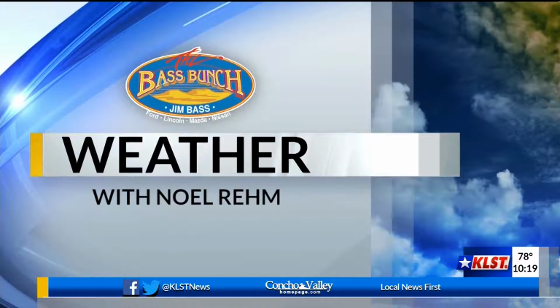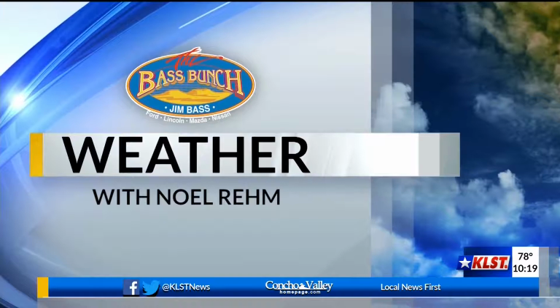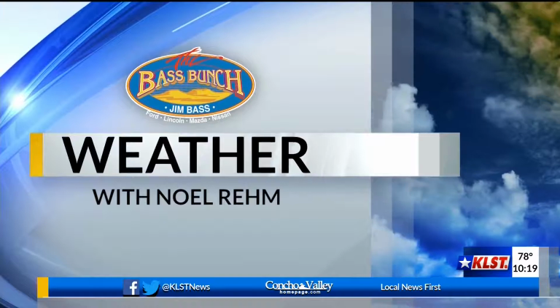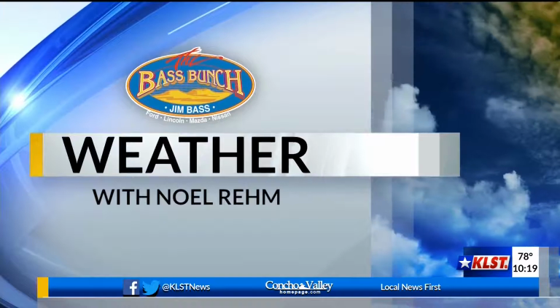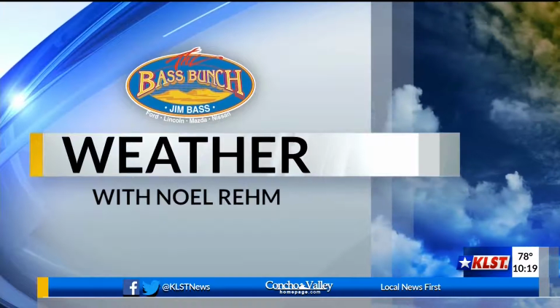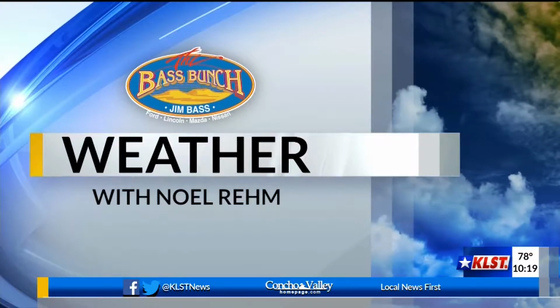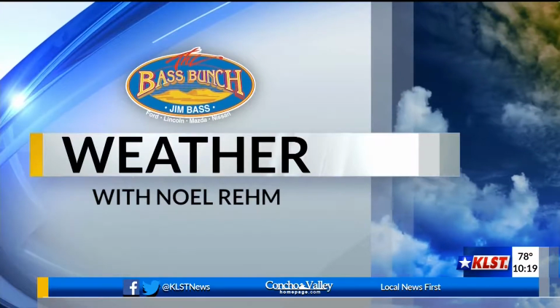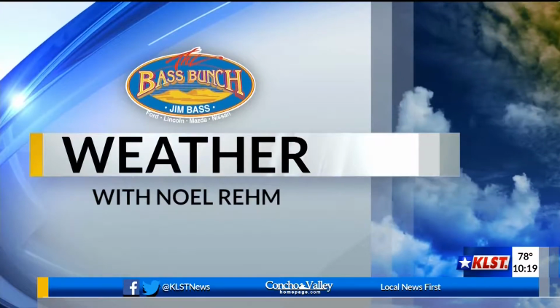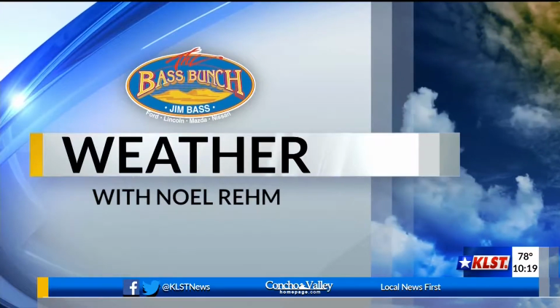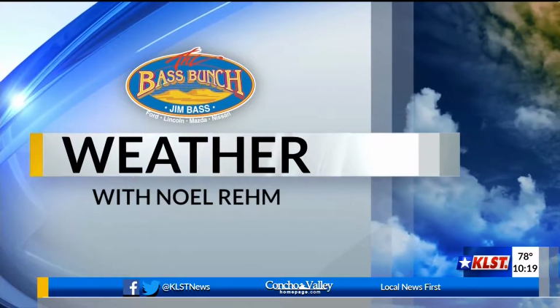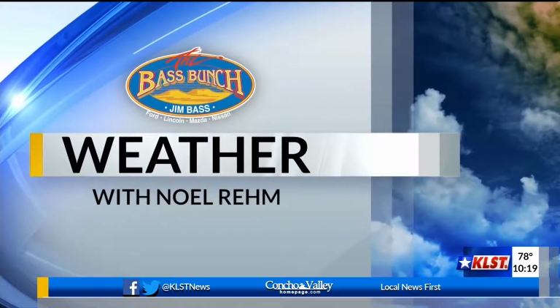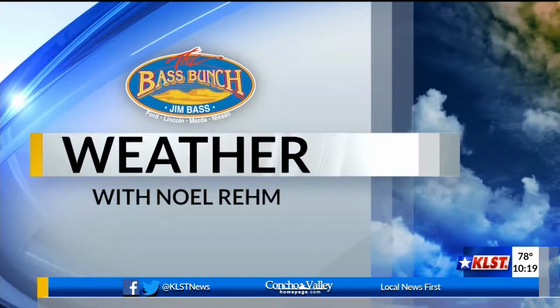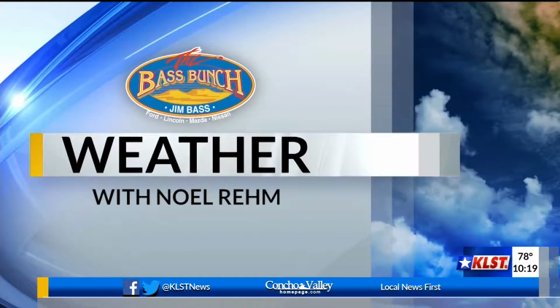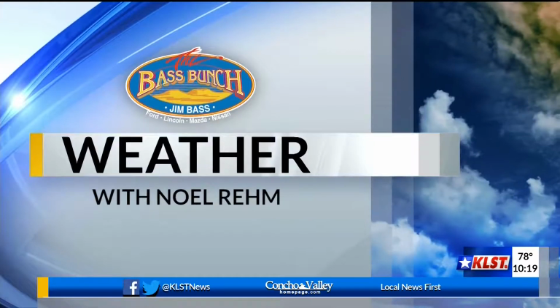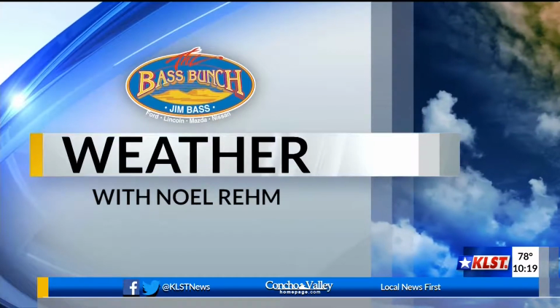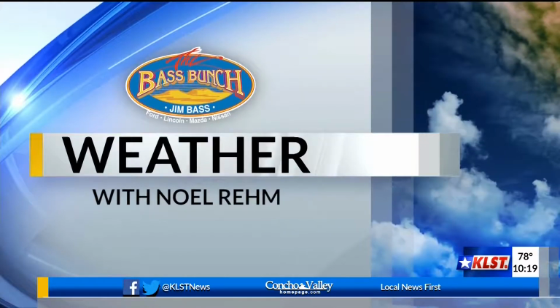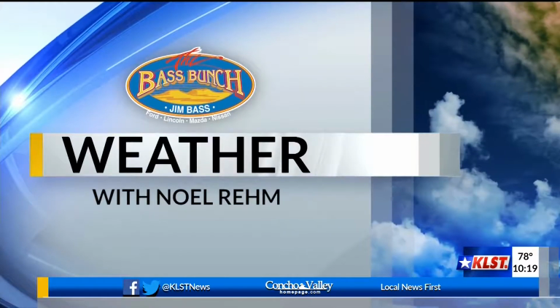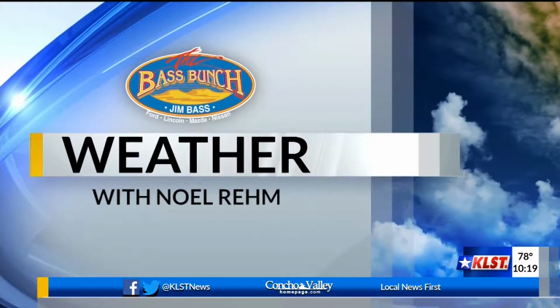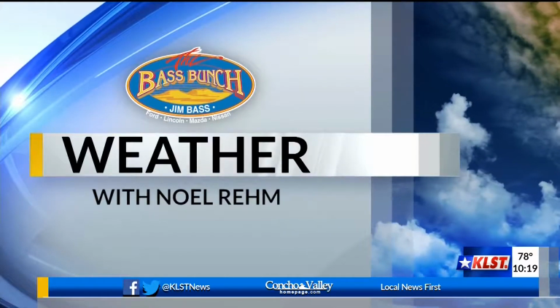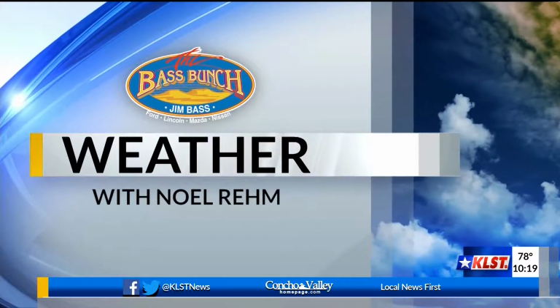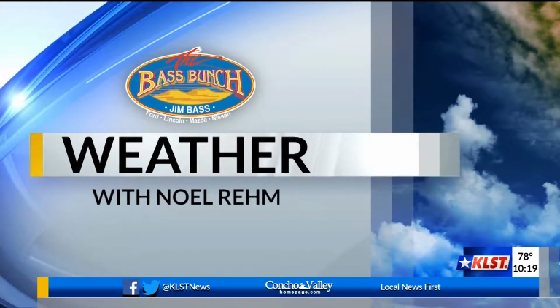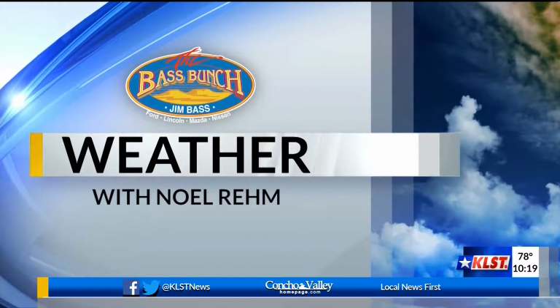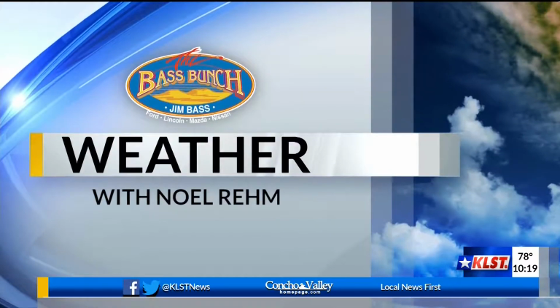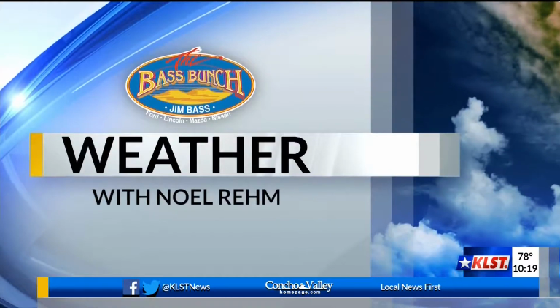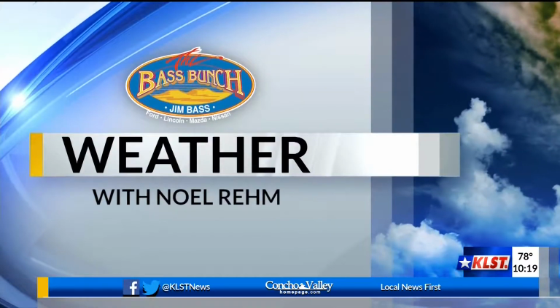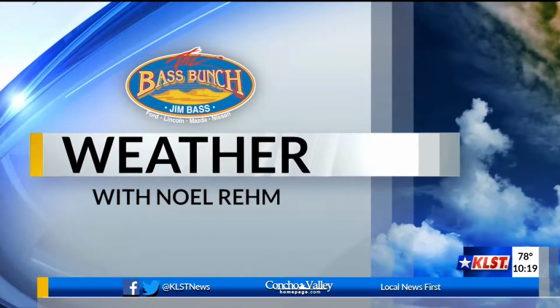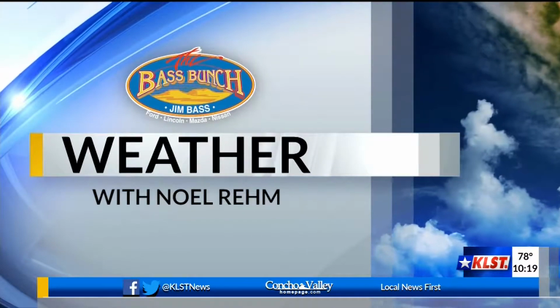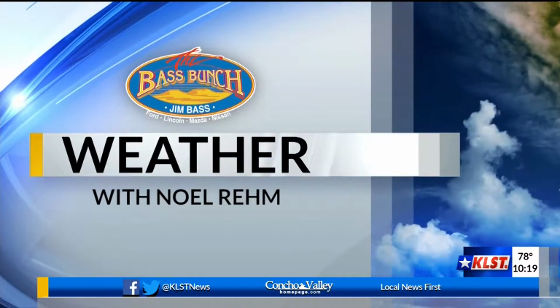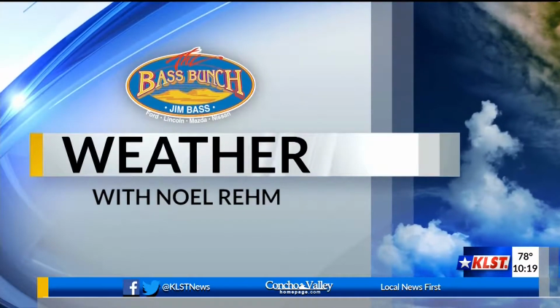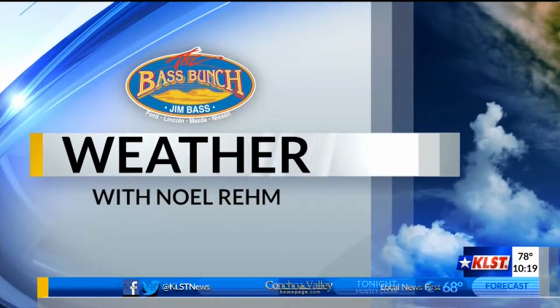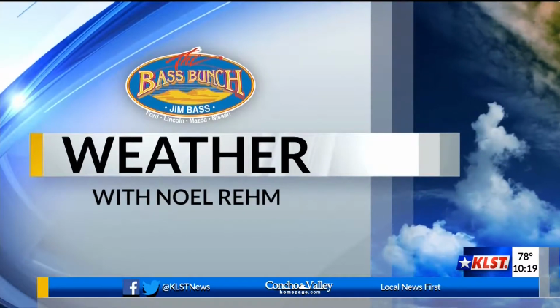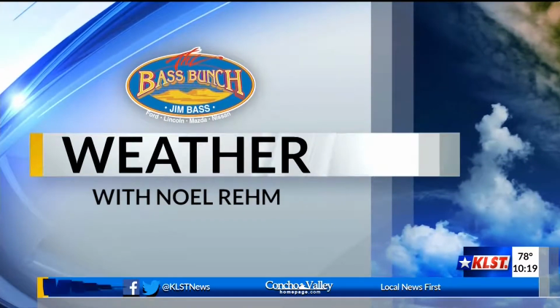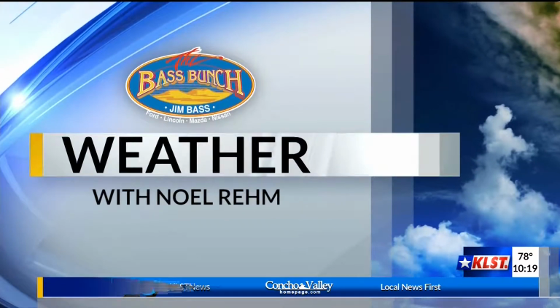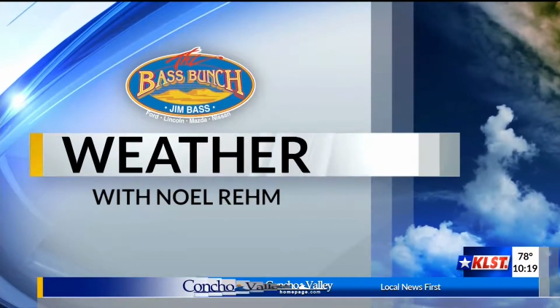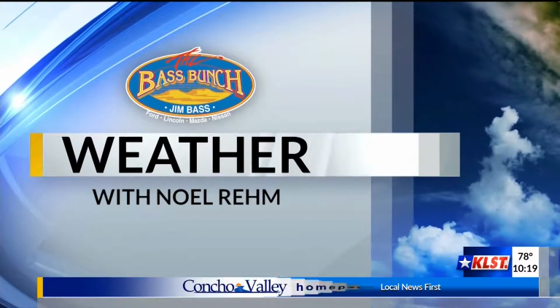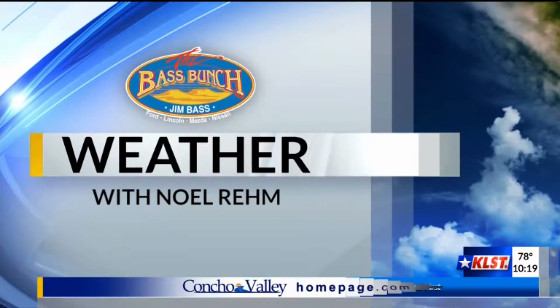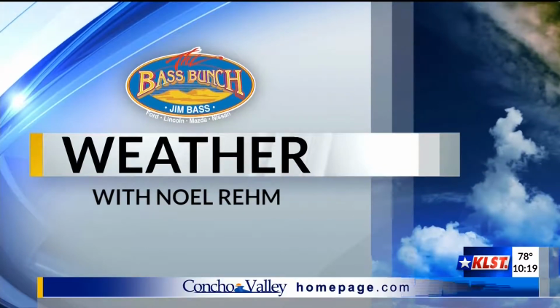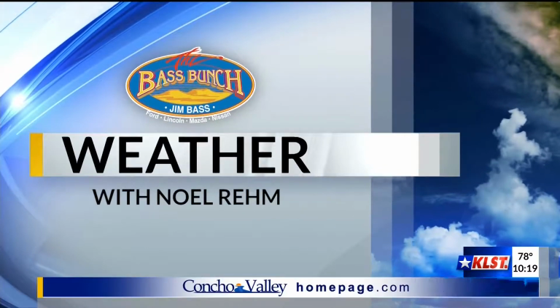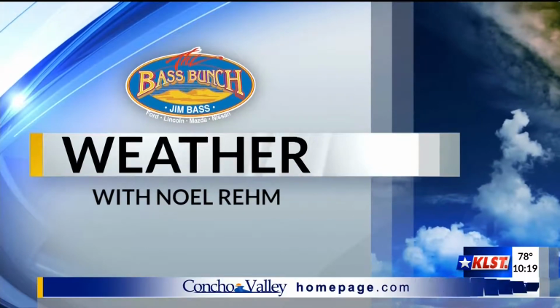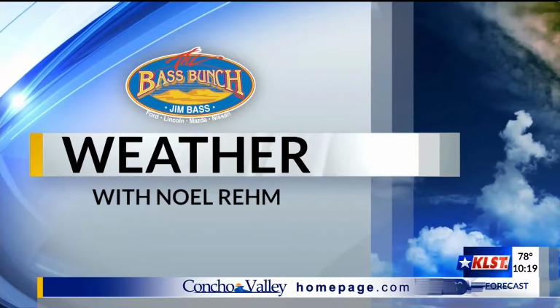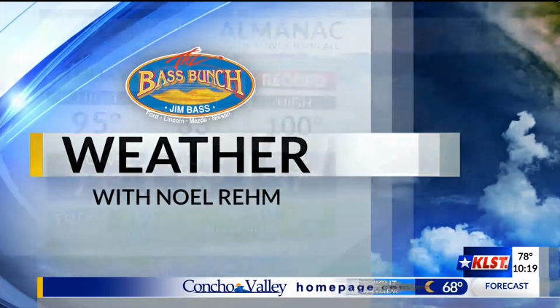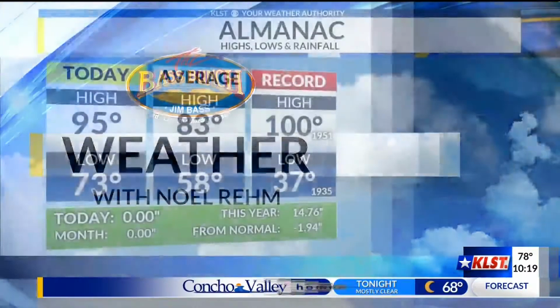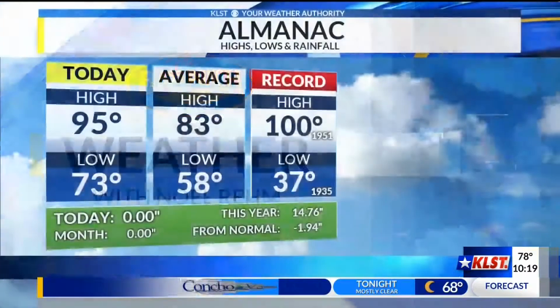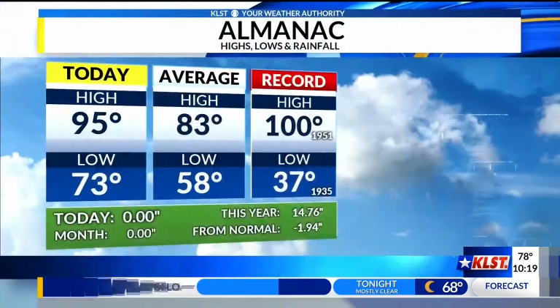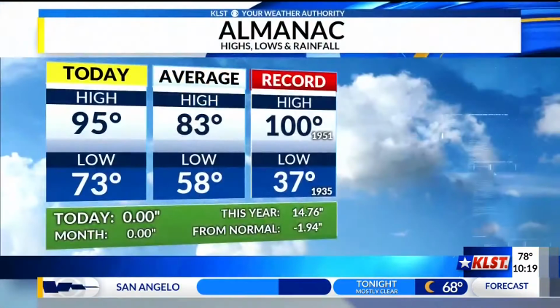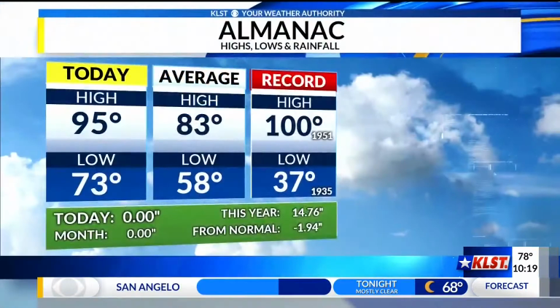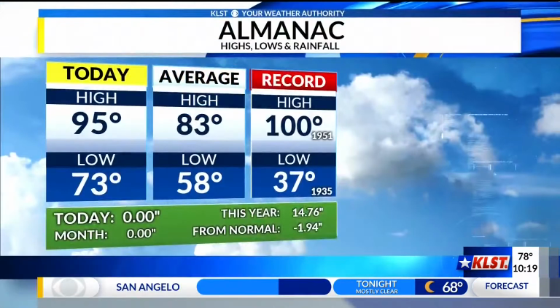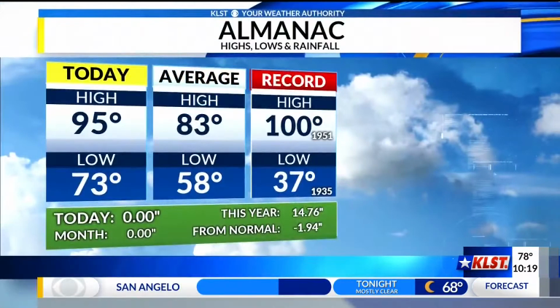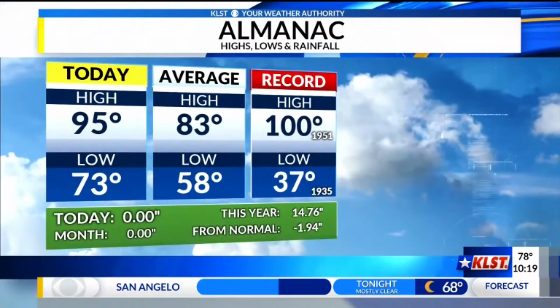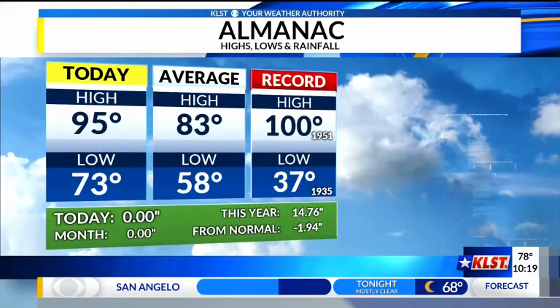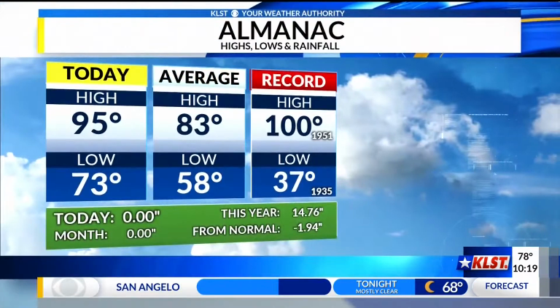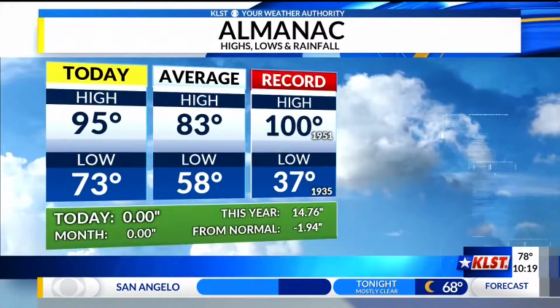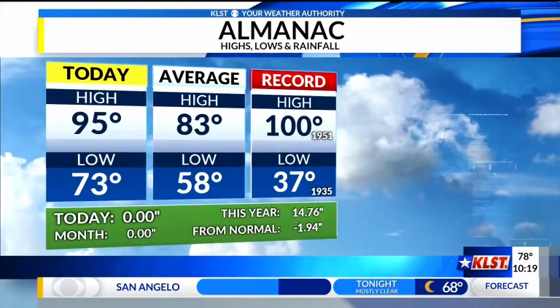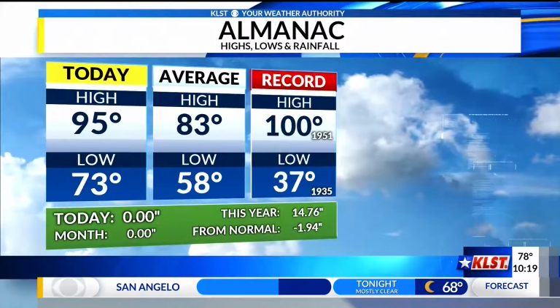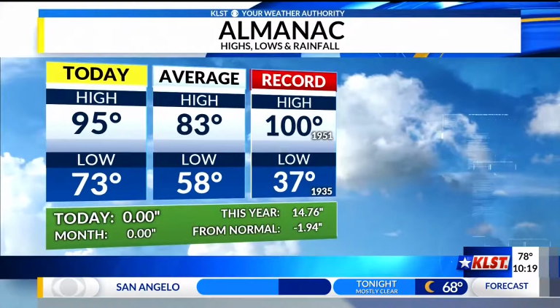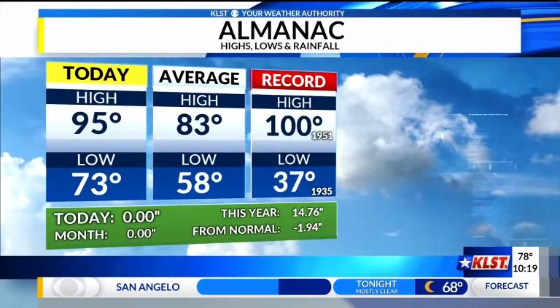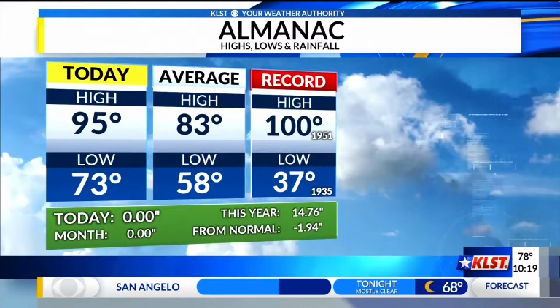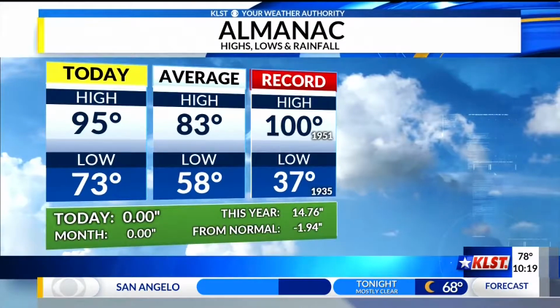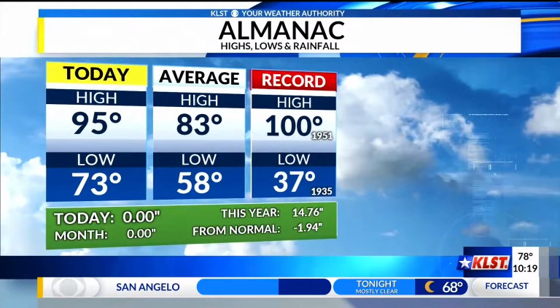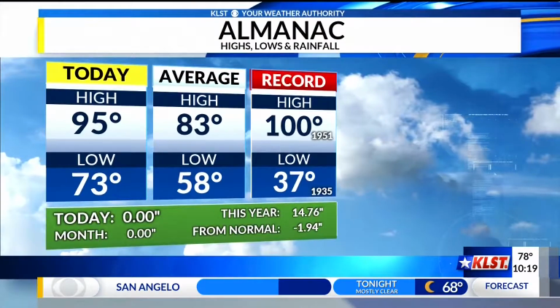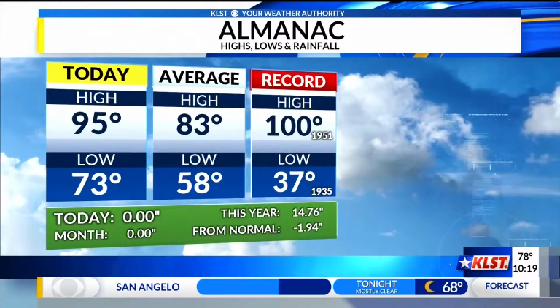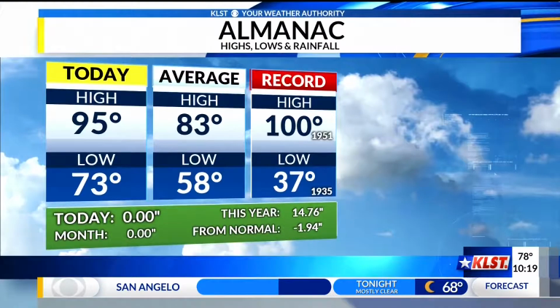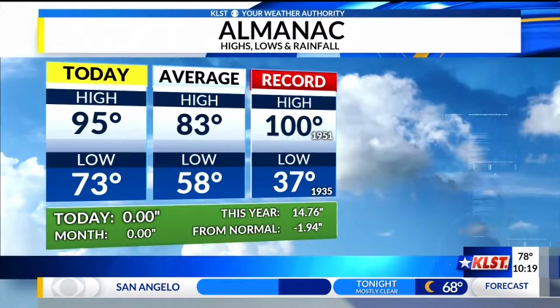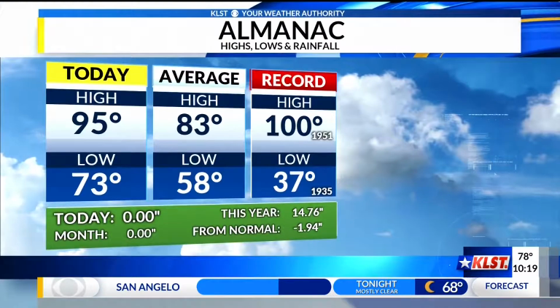Noah Ream, sponsored by Jim Bass Cars and Trucks. Good evening, Concho Valley. Happy Wednesday.